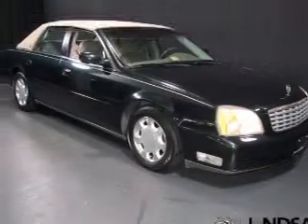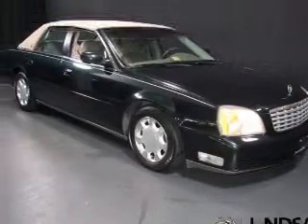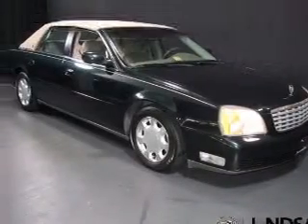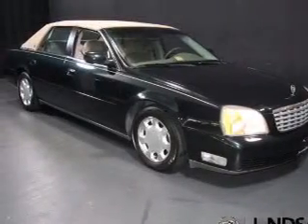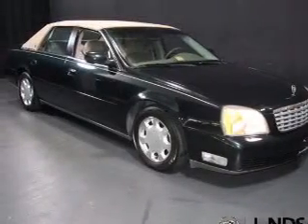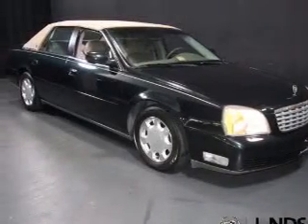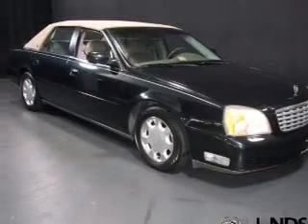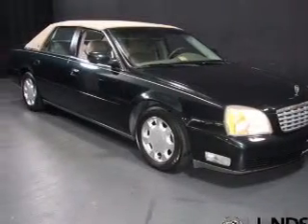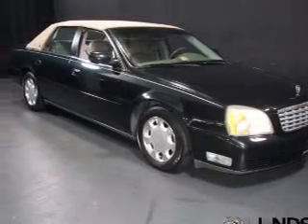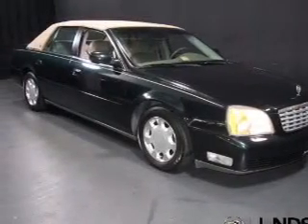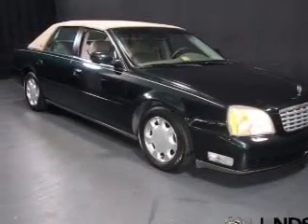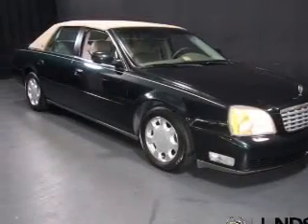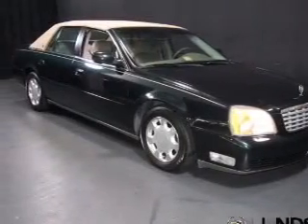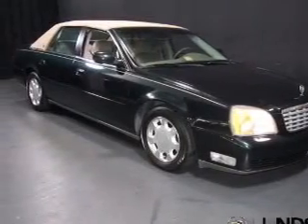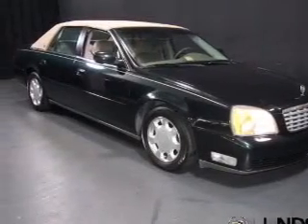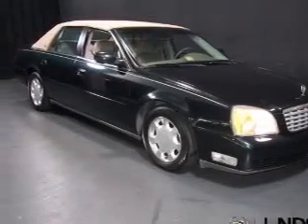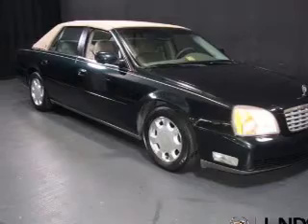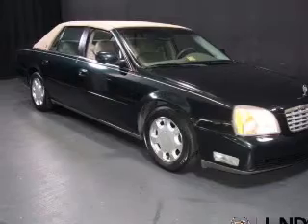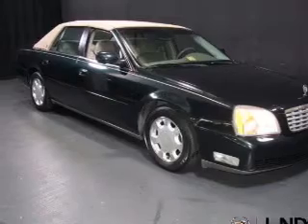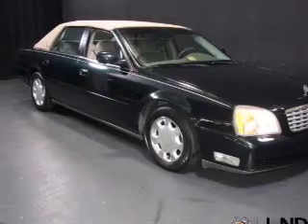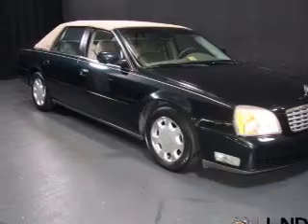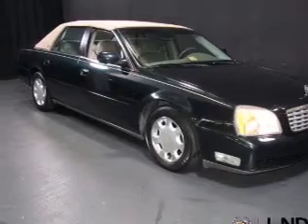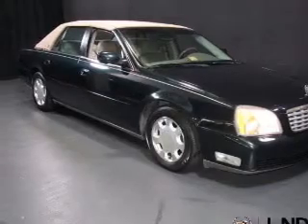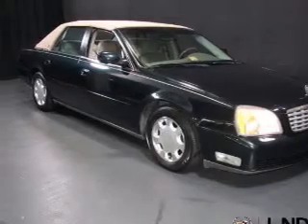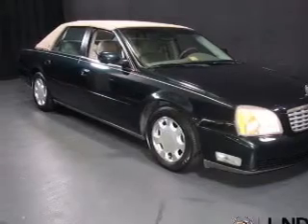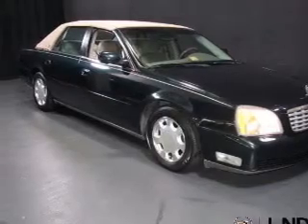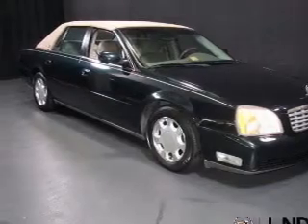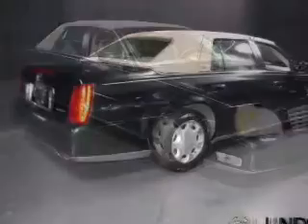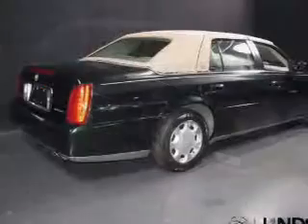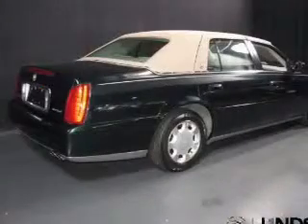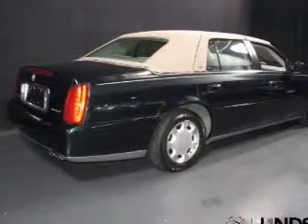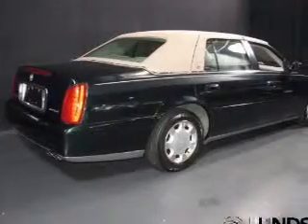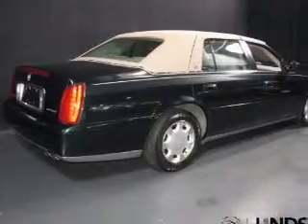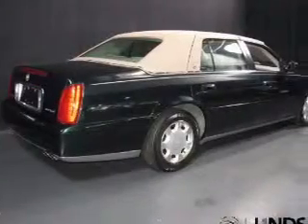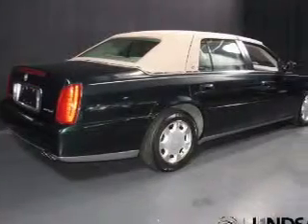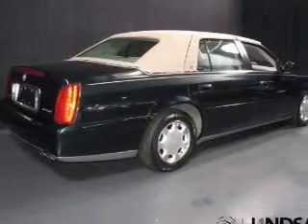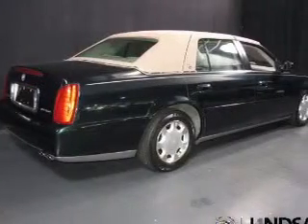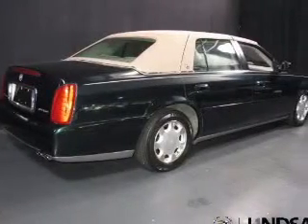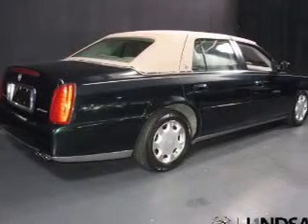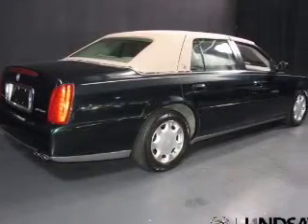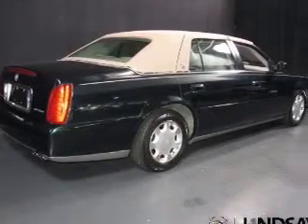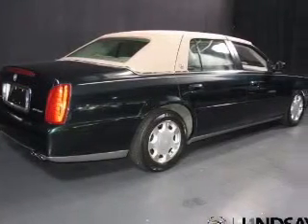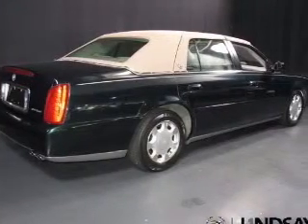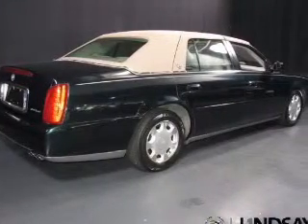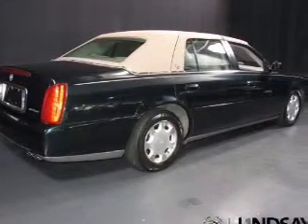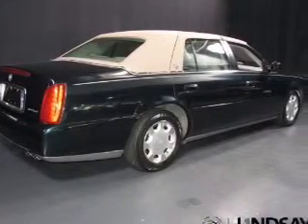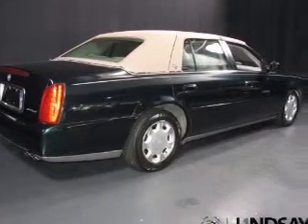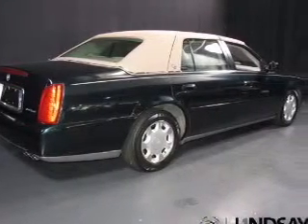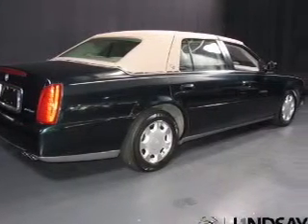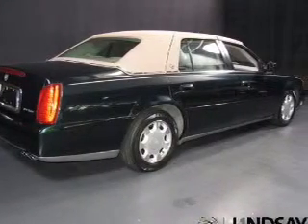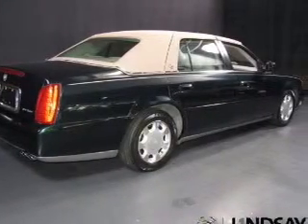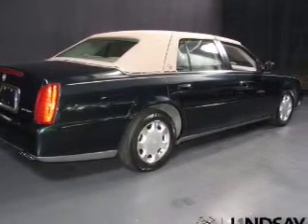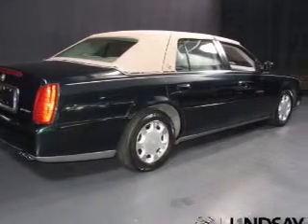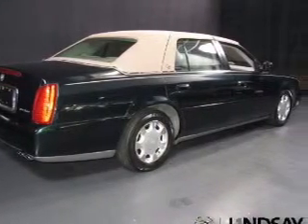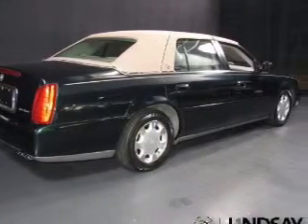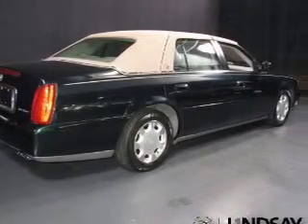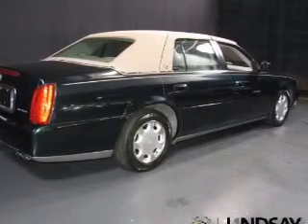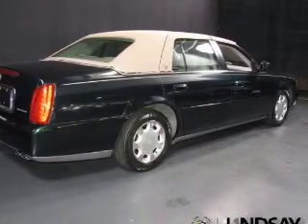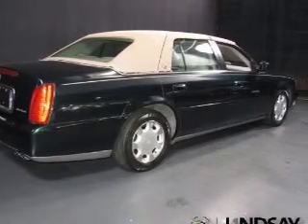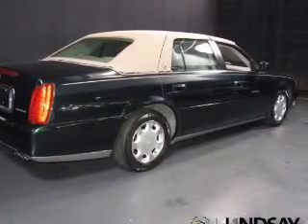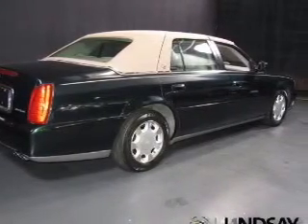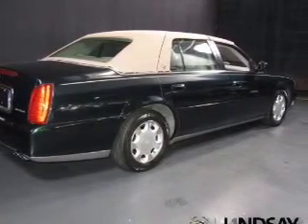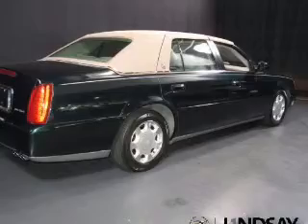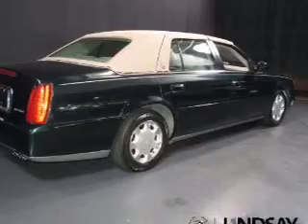Keyless entry, leather seats, power door locks, power windows, cruise control, AM-FM stereo, and power mirrors.